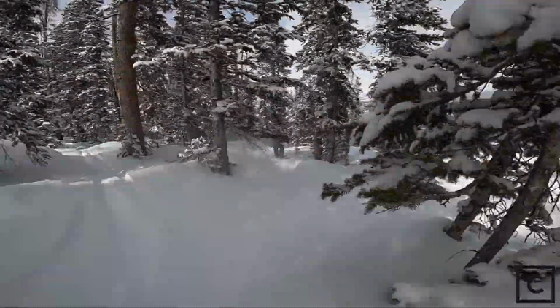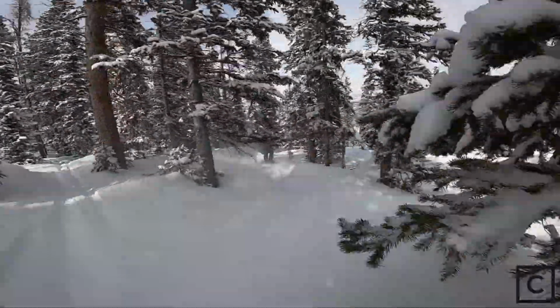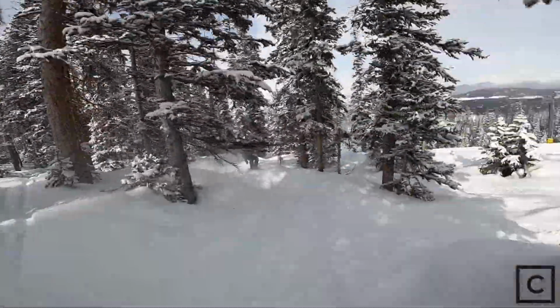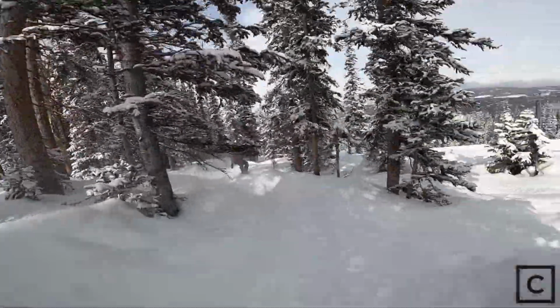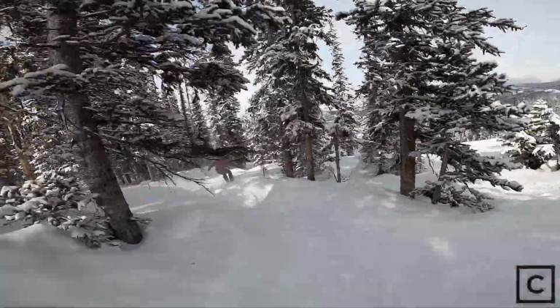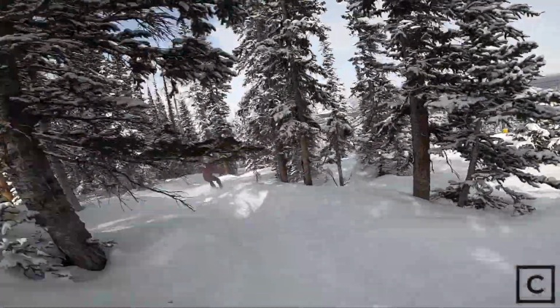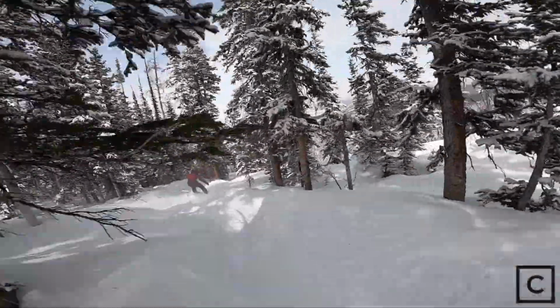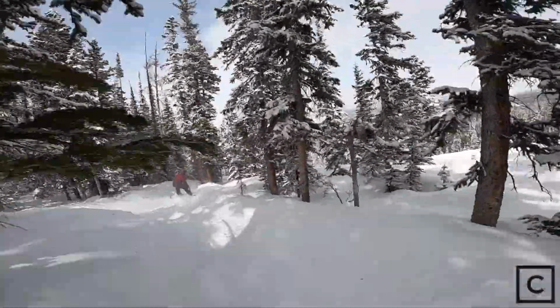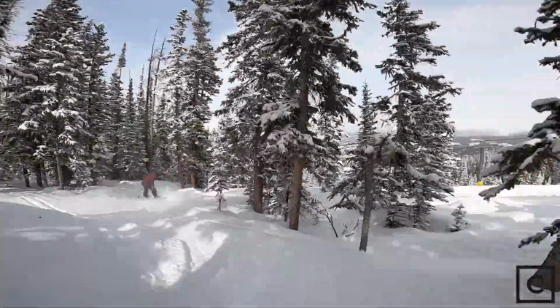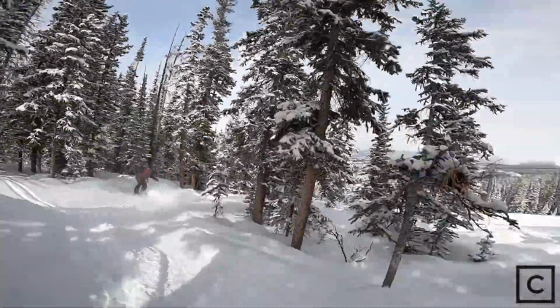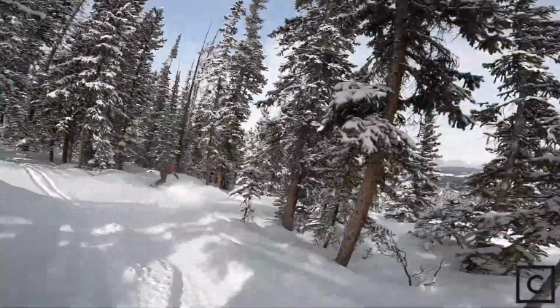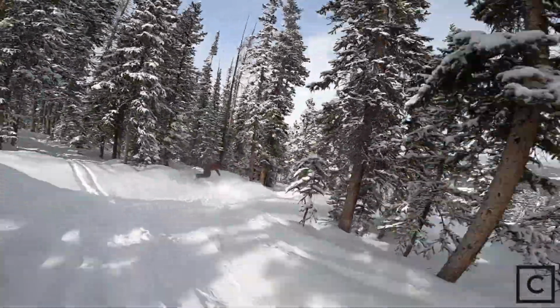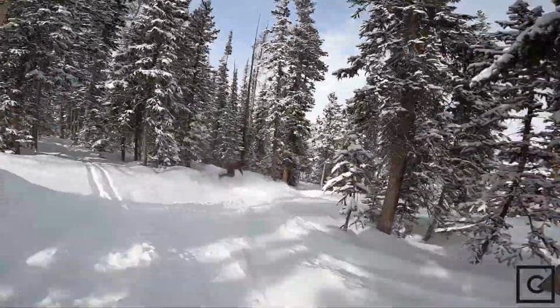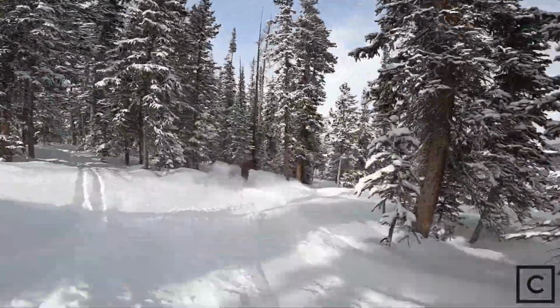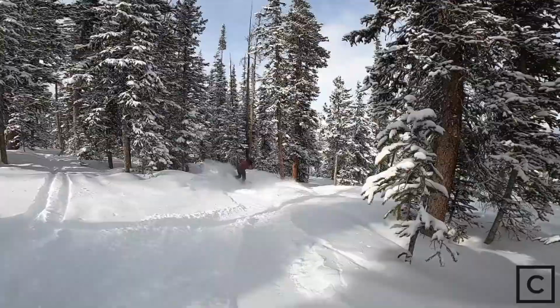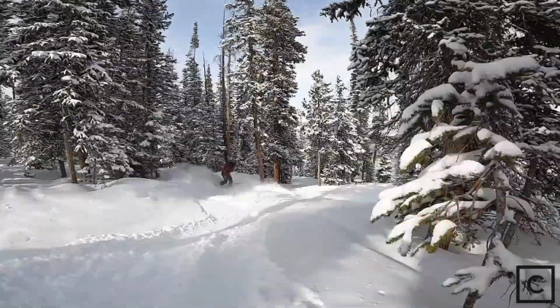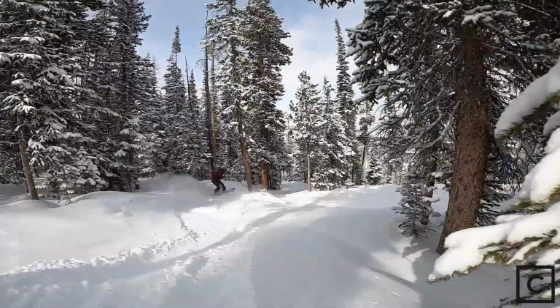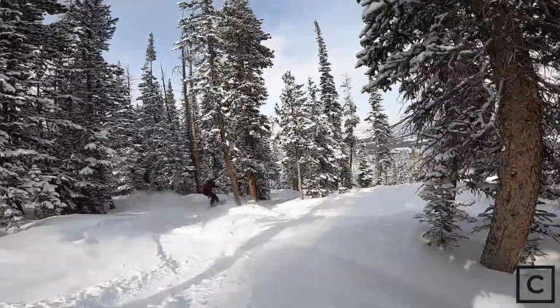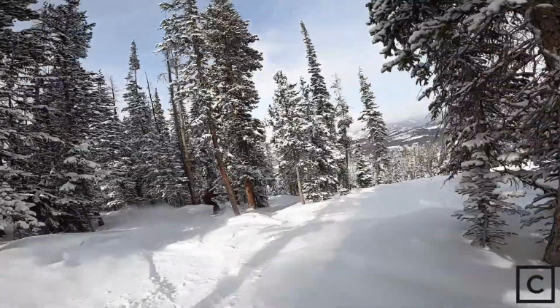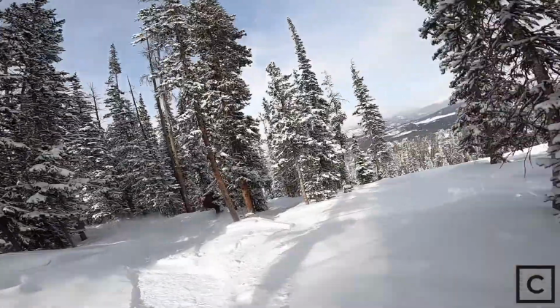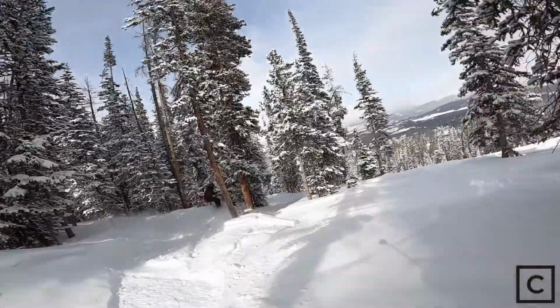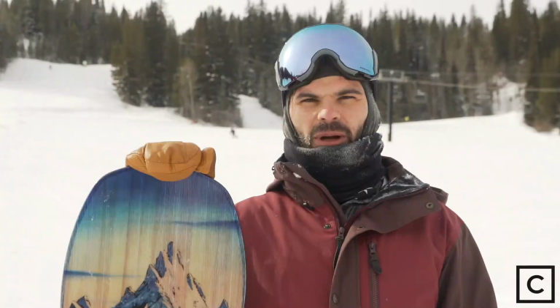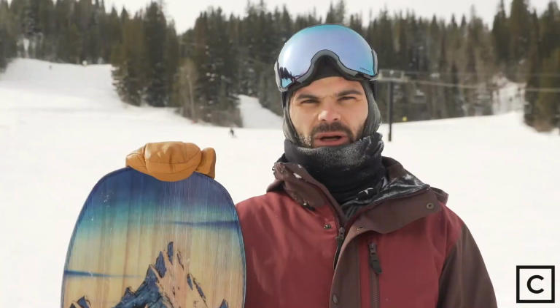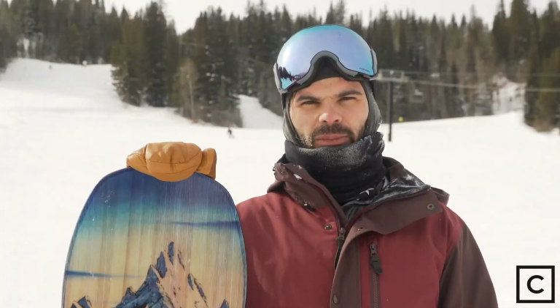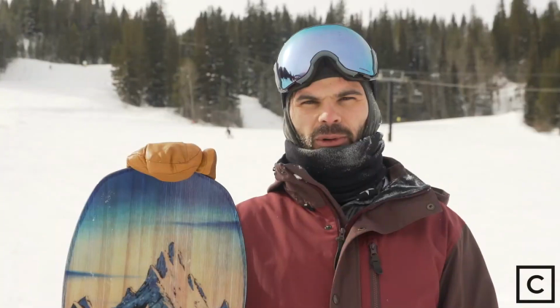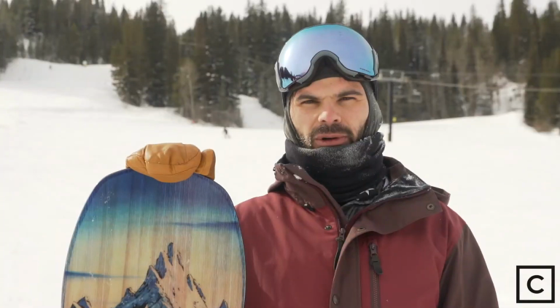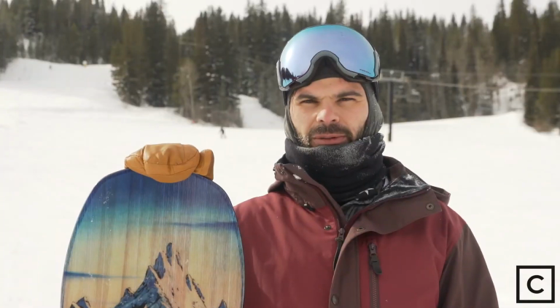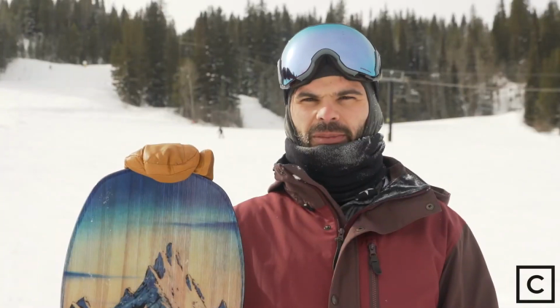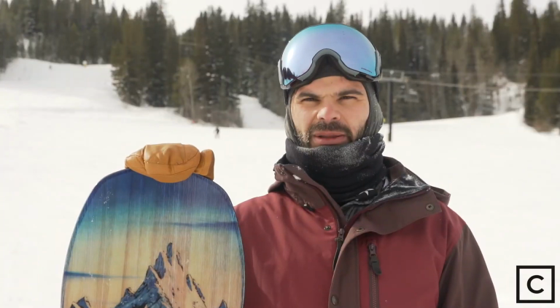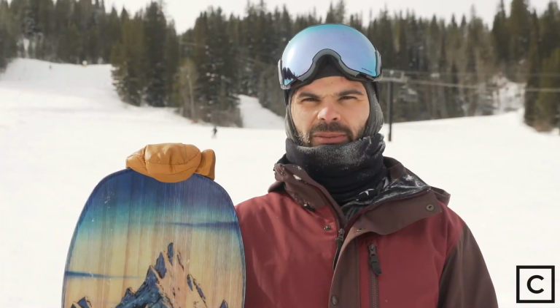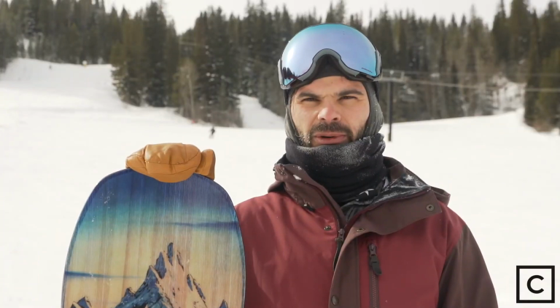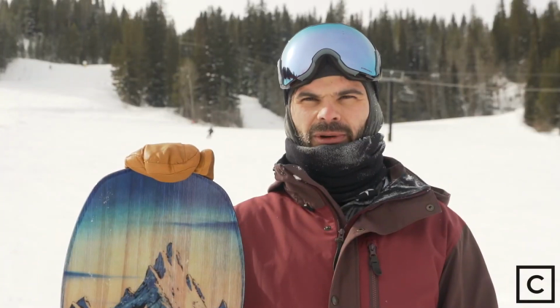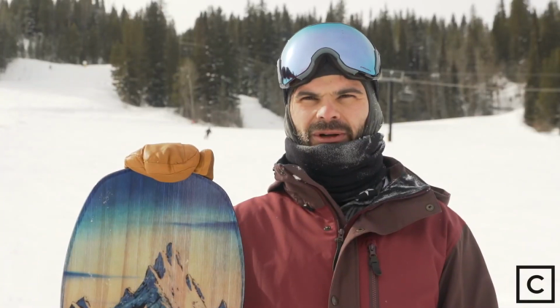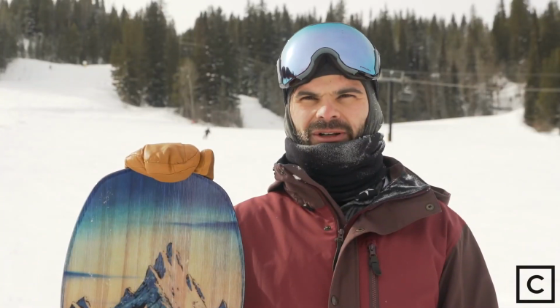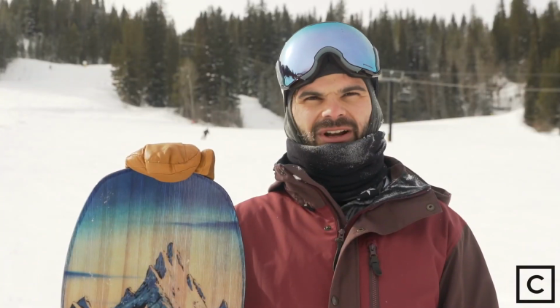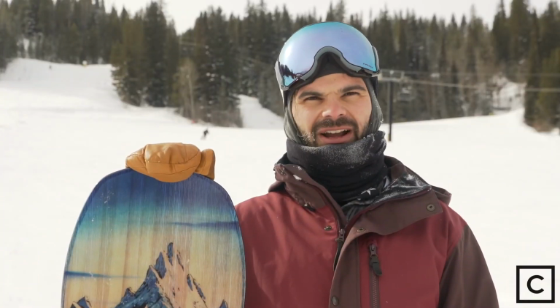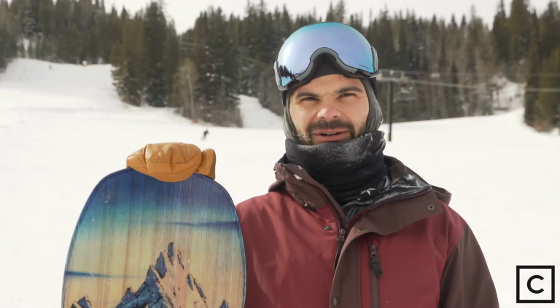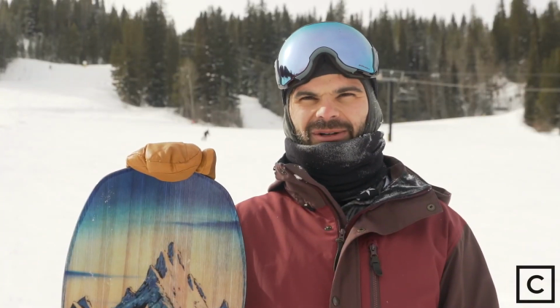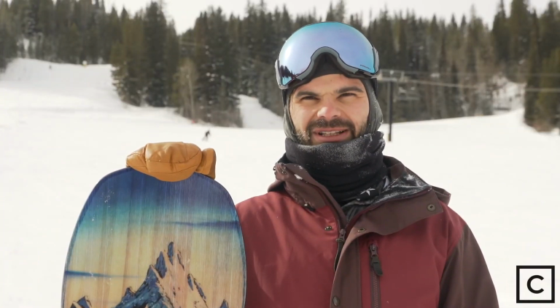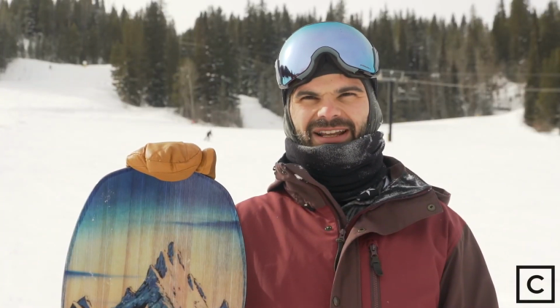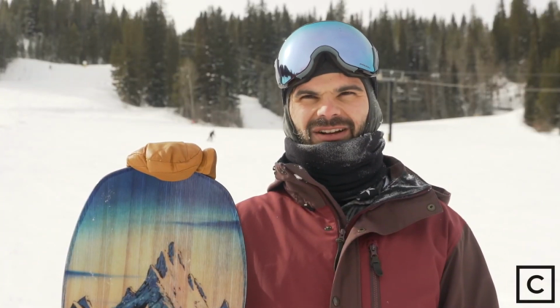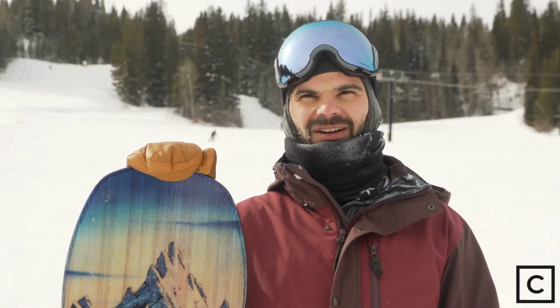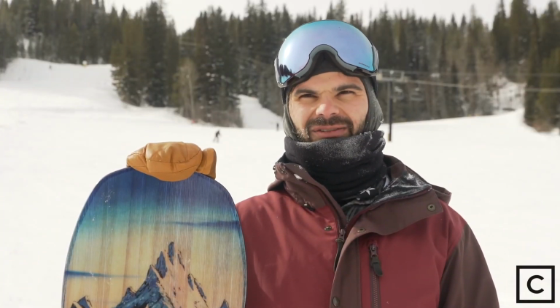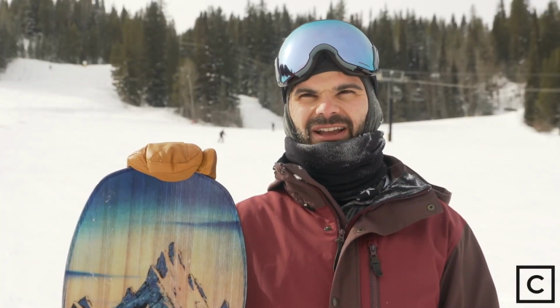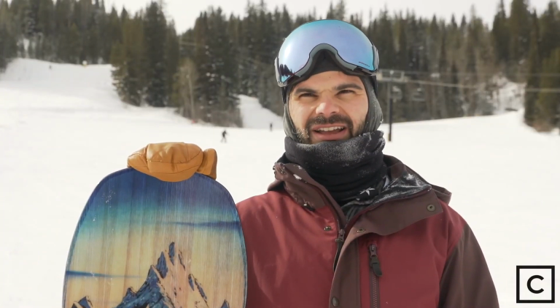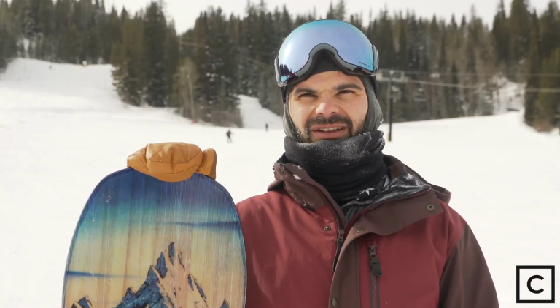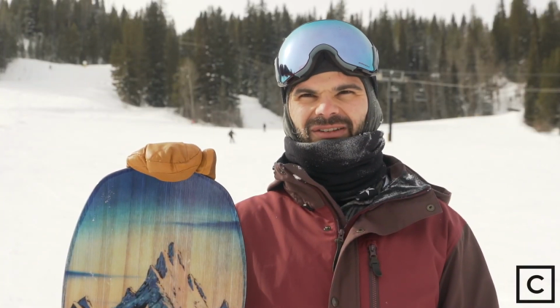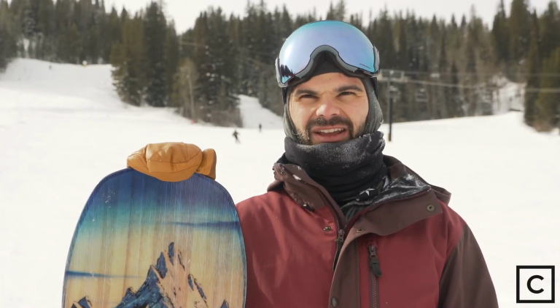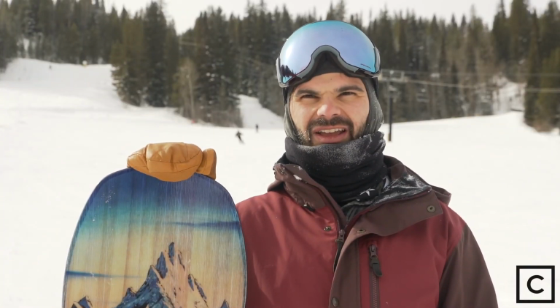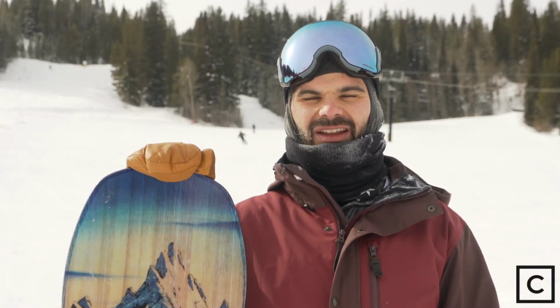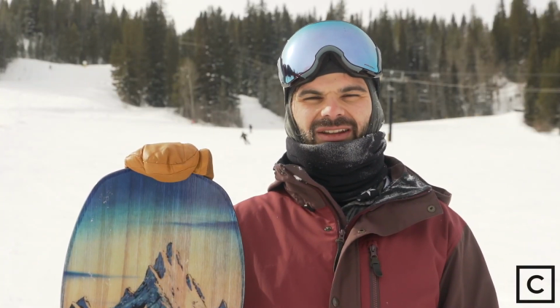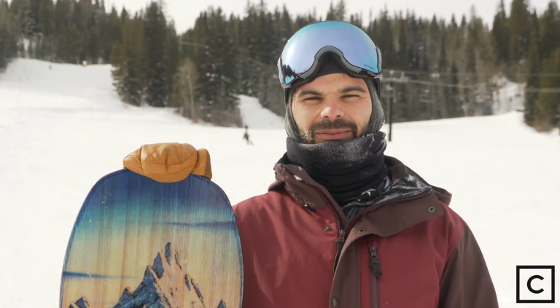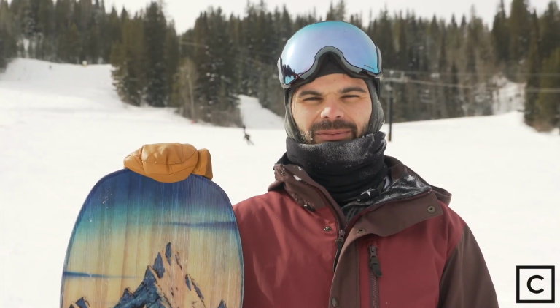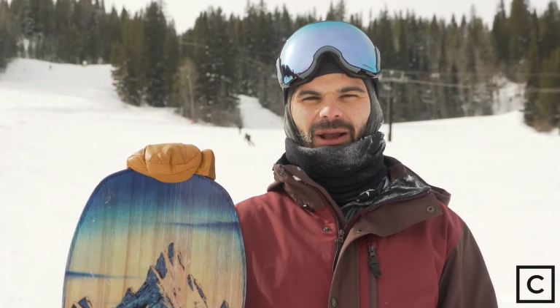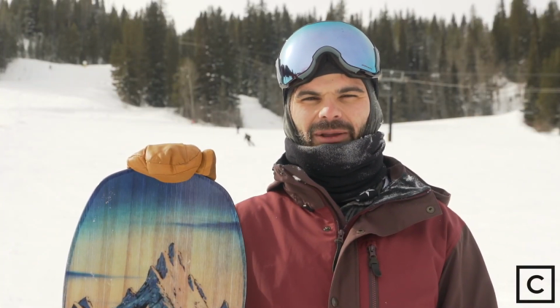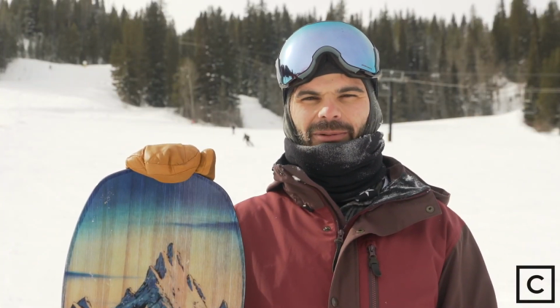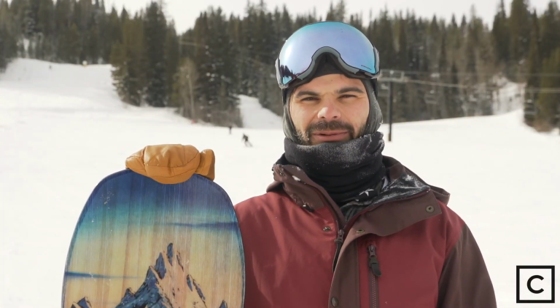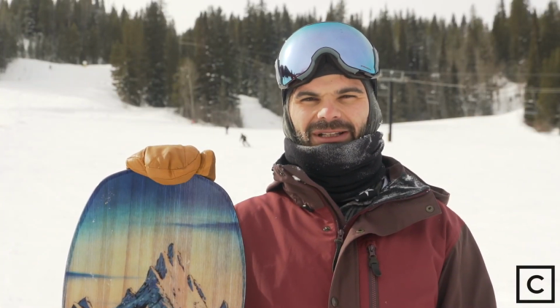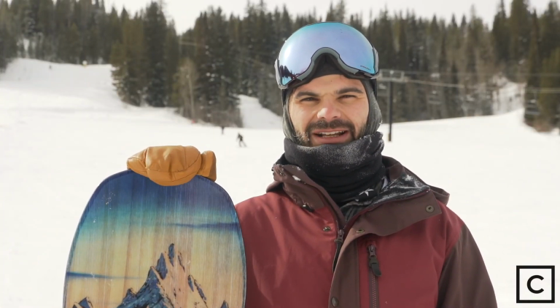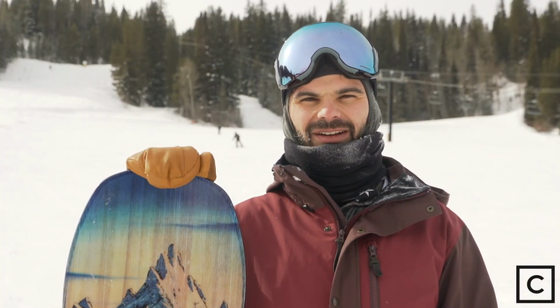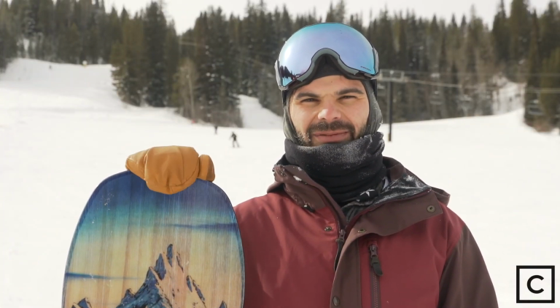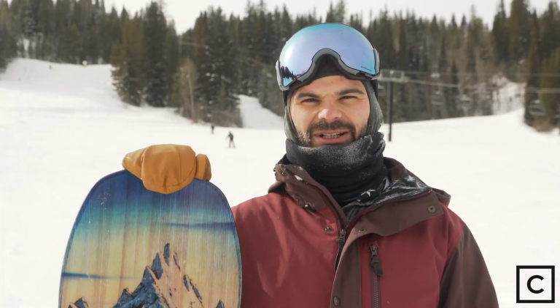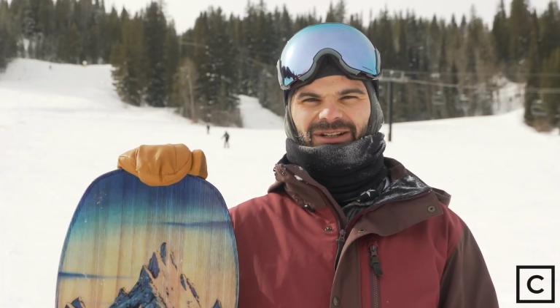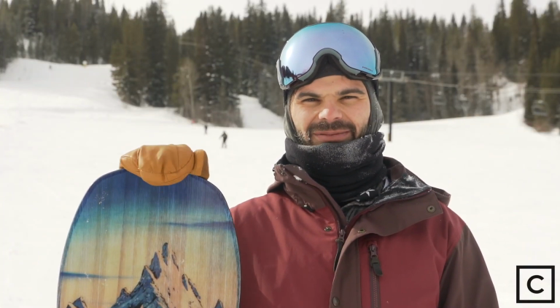The Jones Frontier is not going to be a good park board or pipe board. You're not going to want to take it off rails and probably won't want to take it off many jumps.